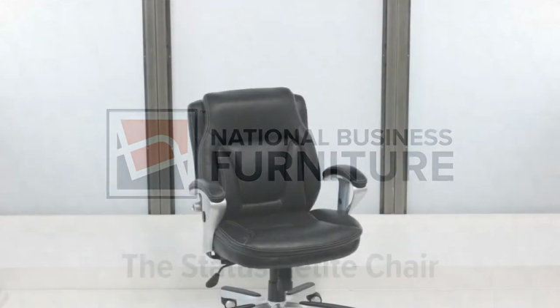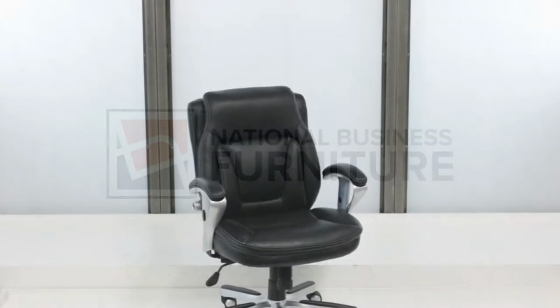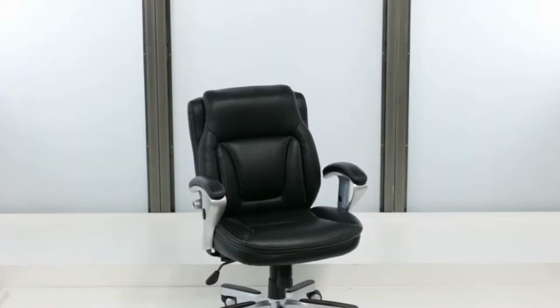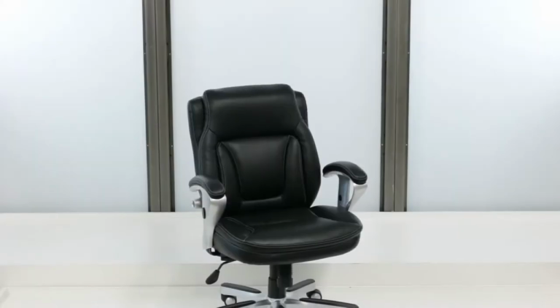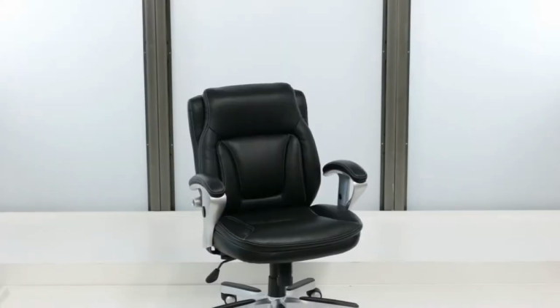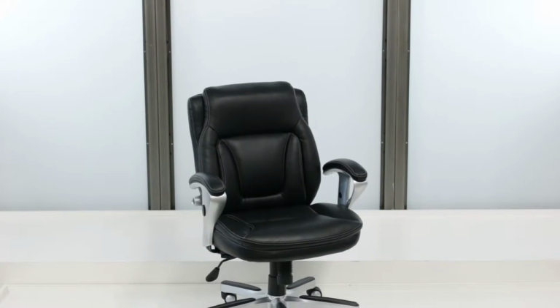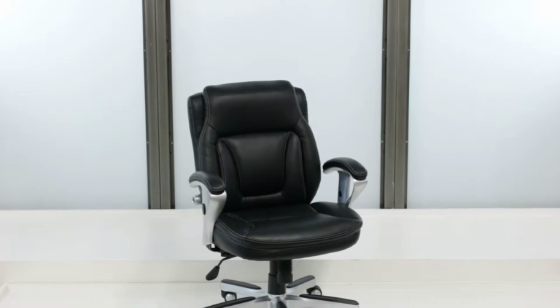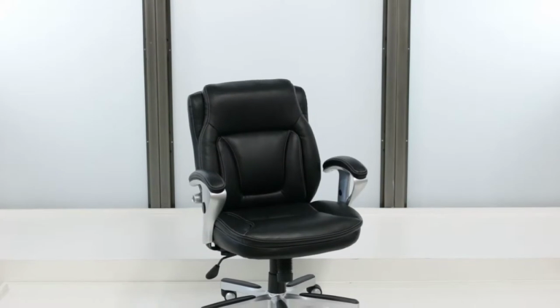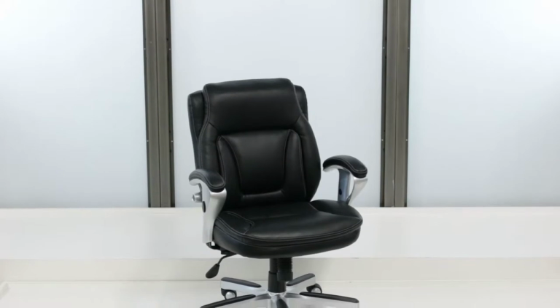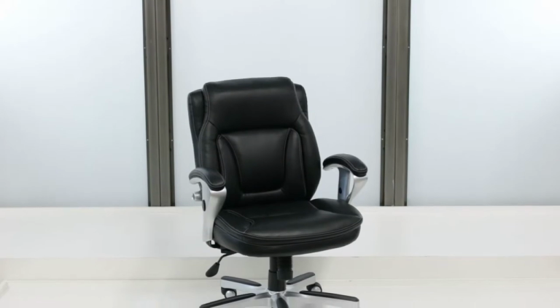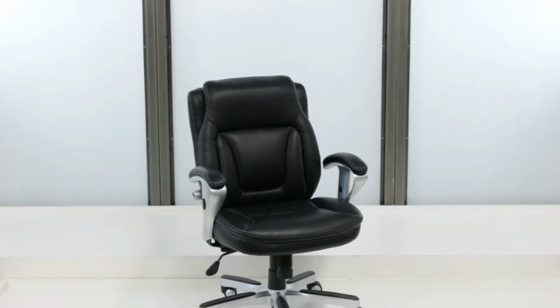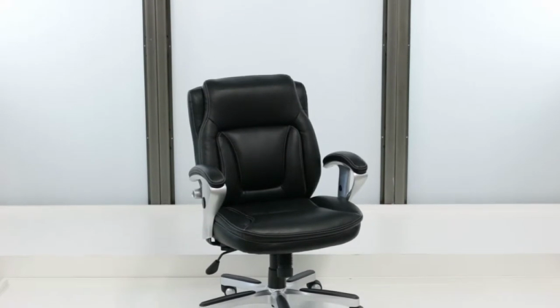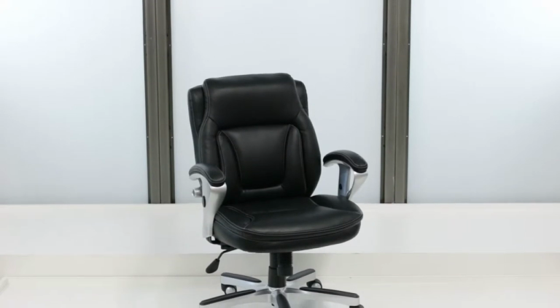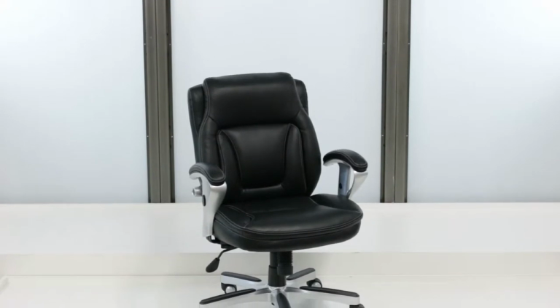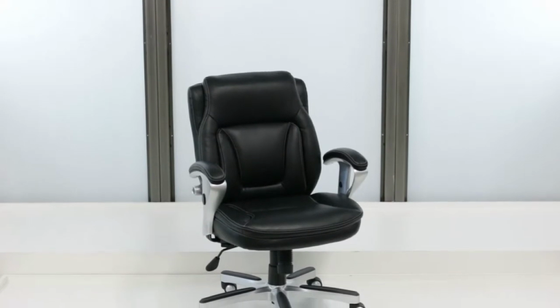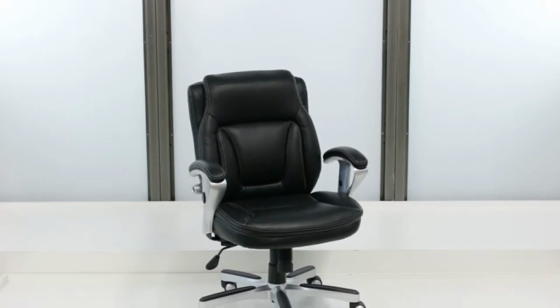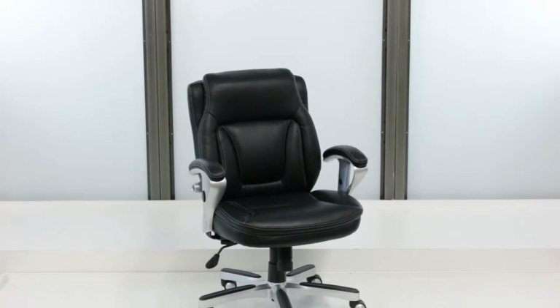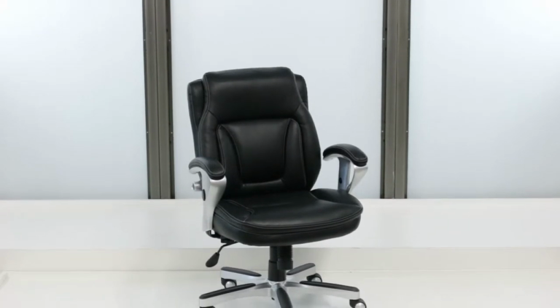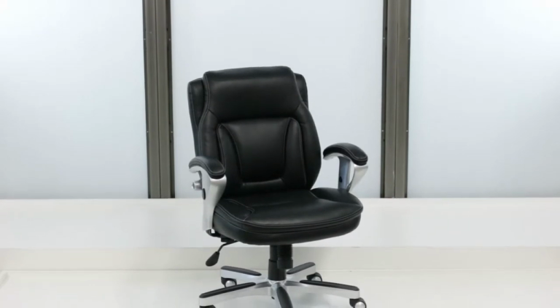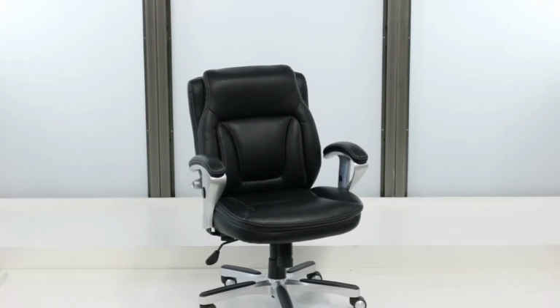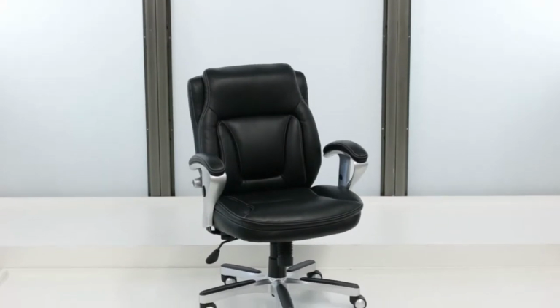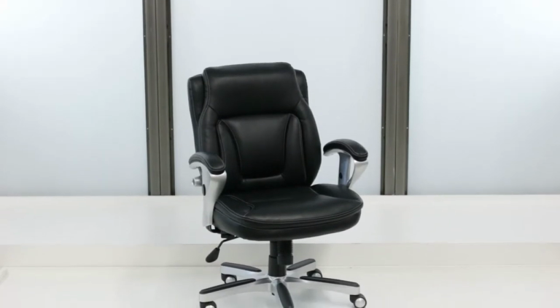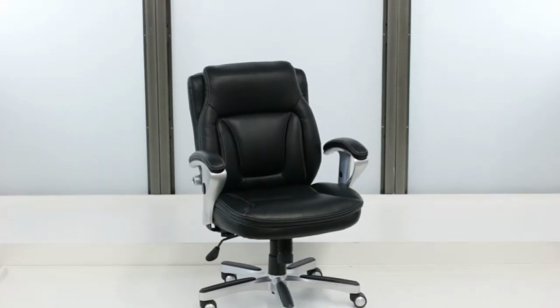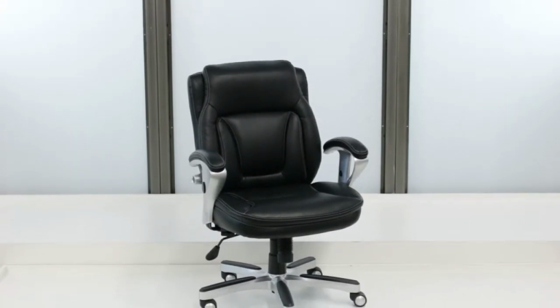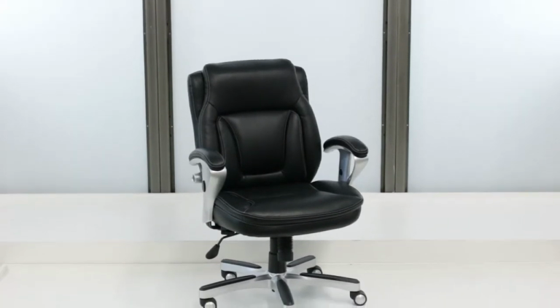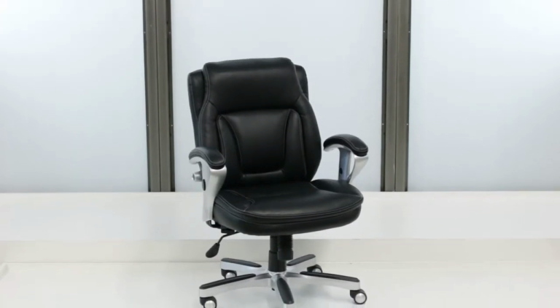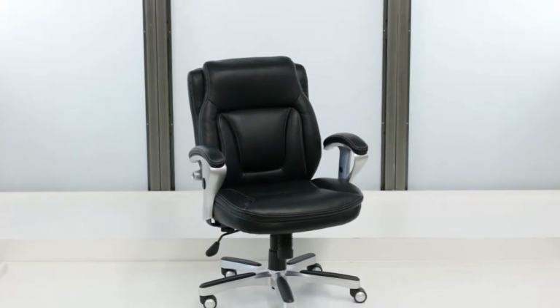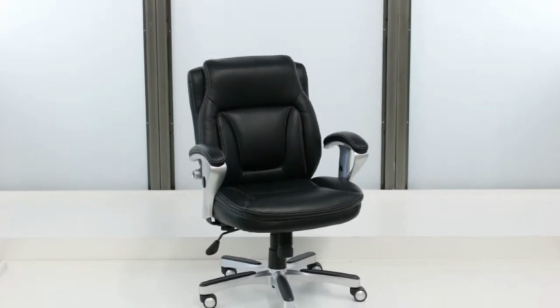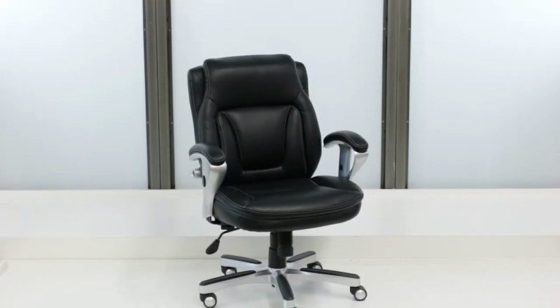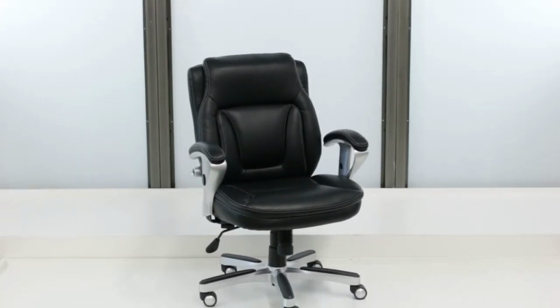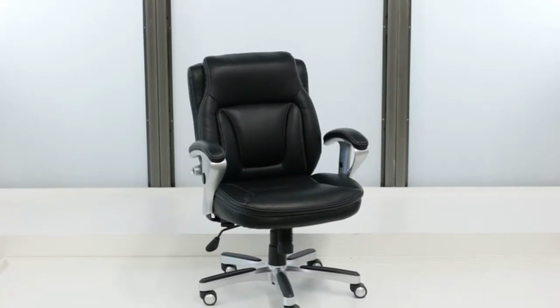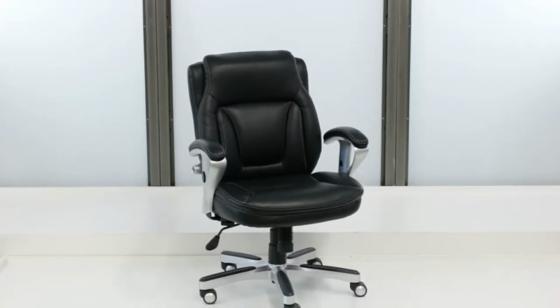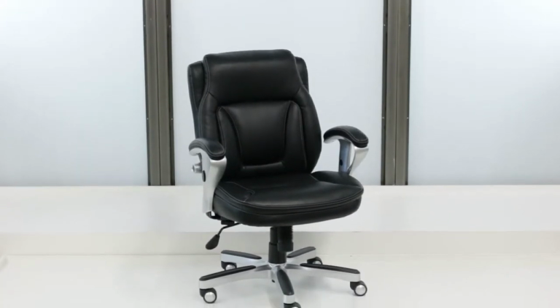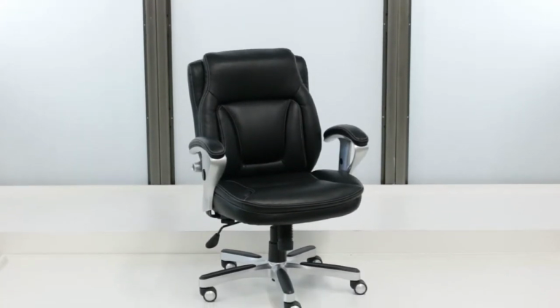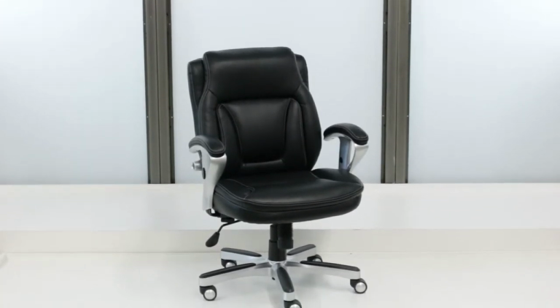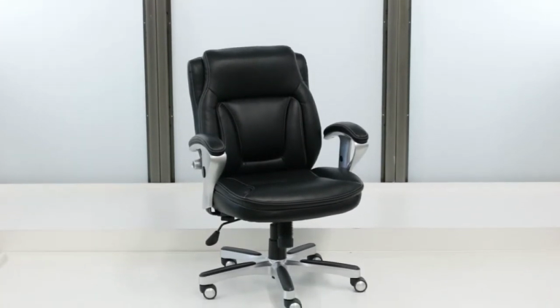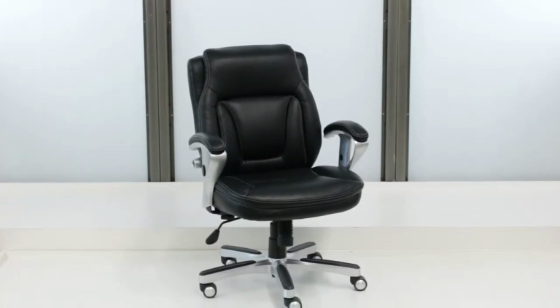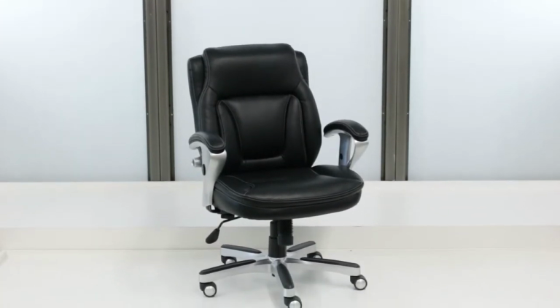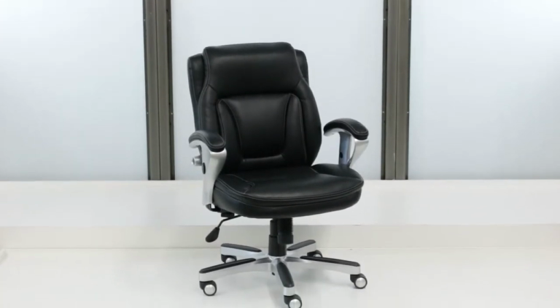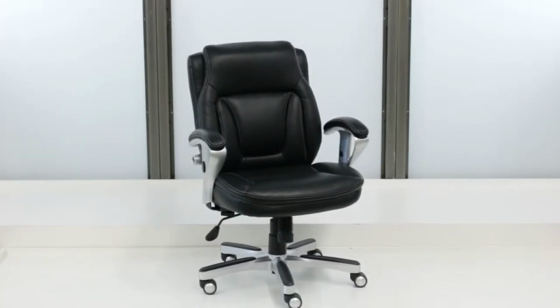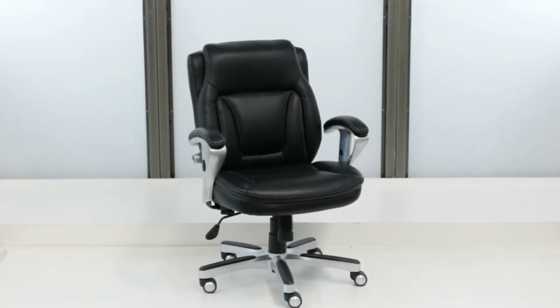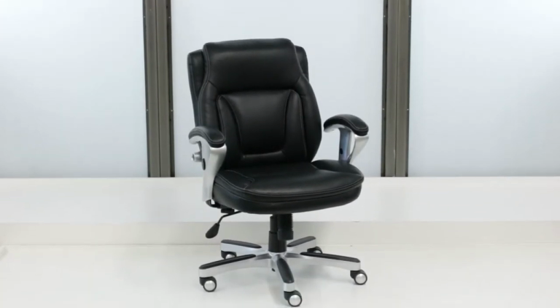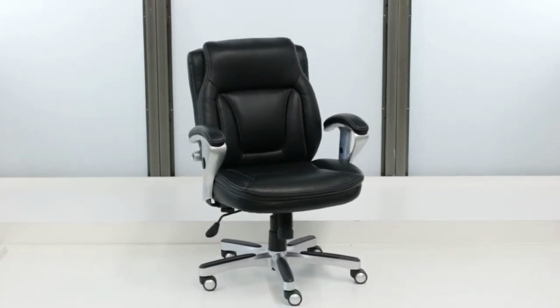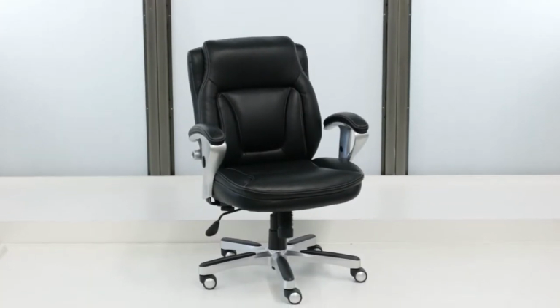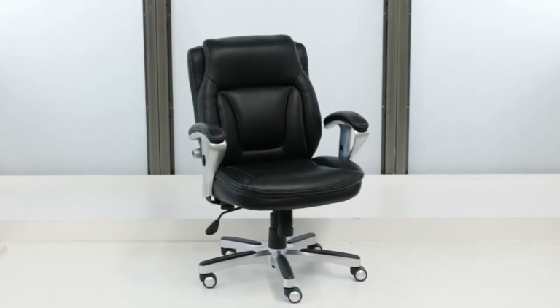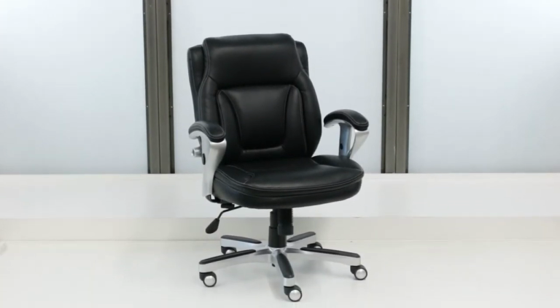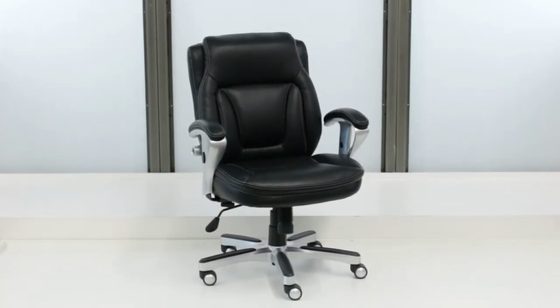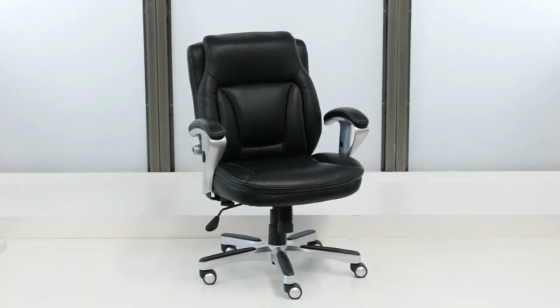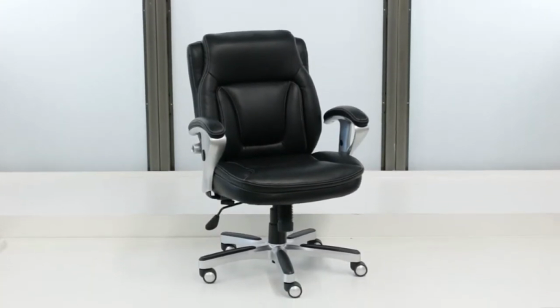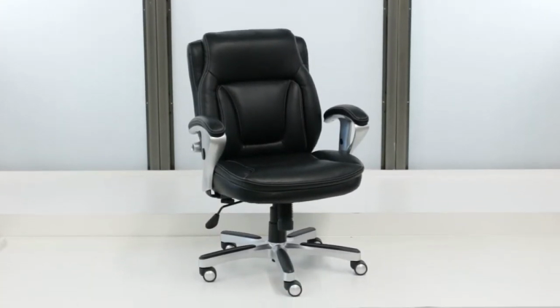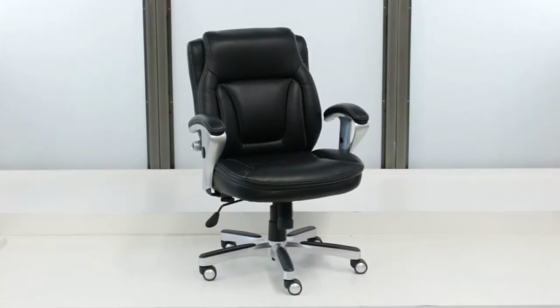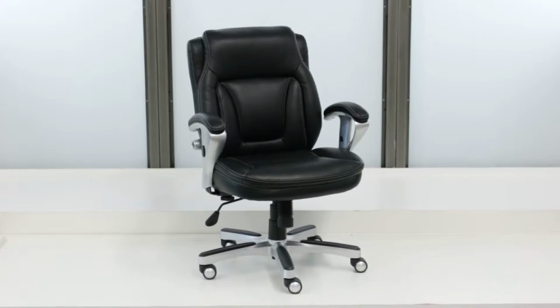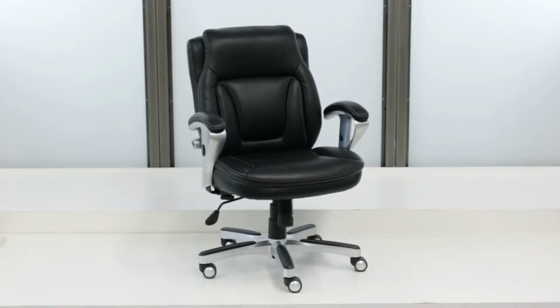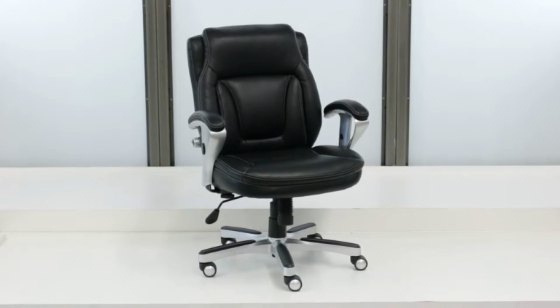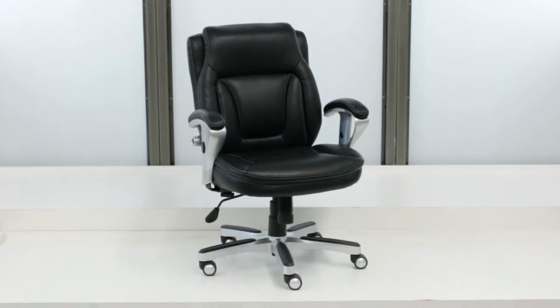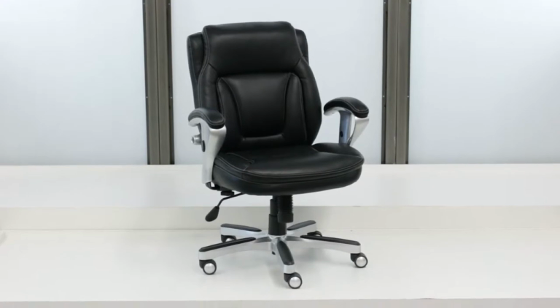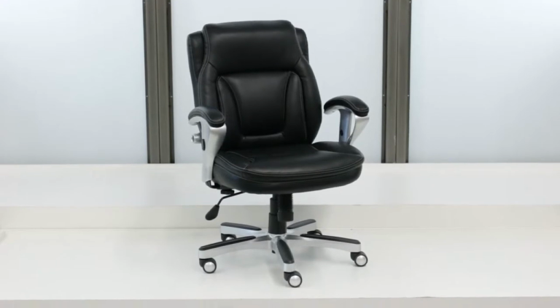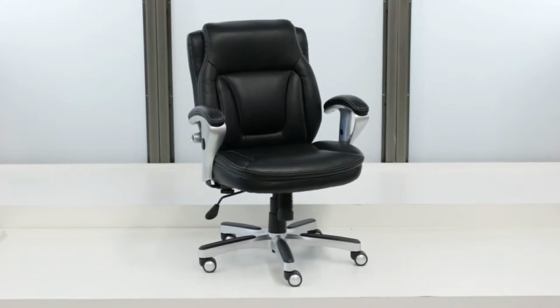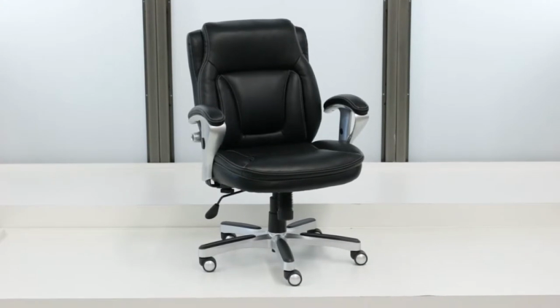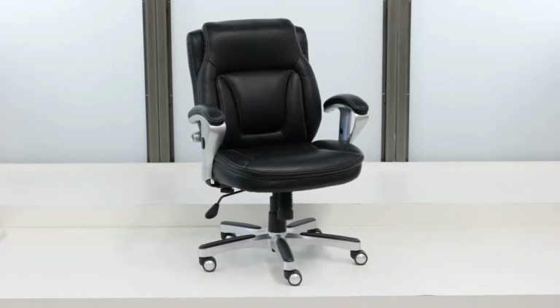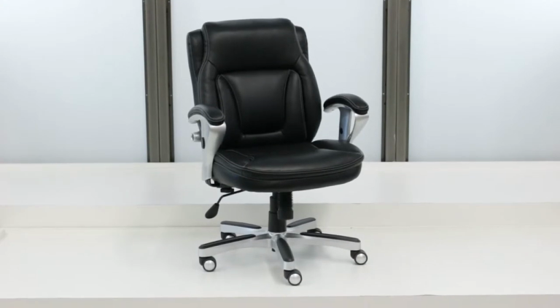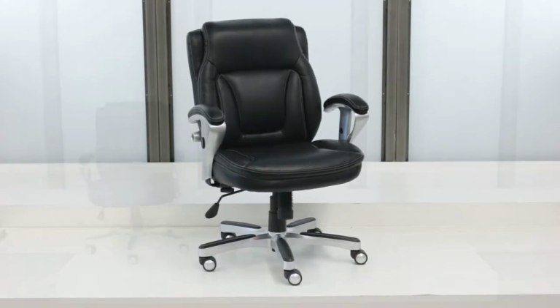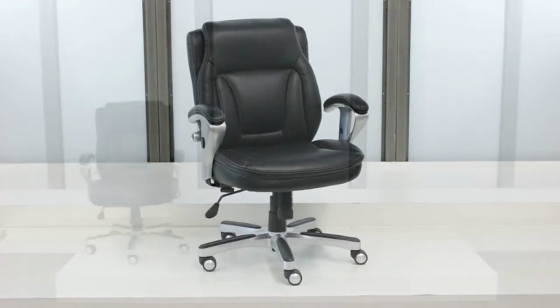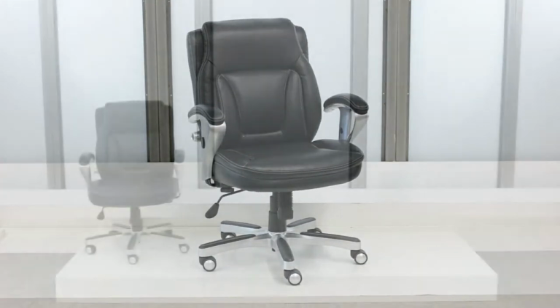Compact, stylish, and ergonomic, the Status Petite Low Computer Chair is the answer to the petite user's needs.